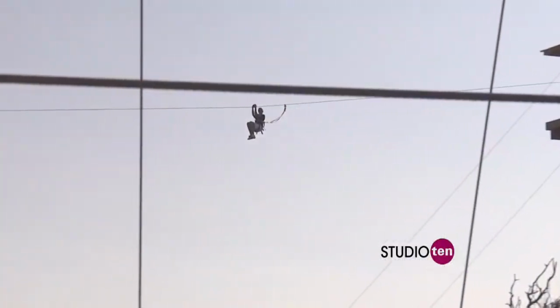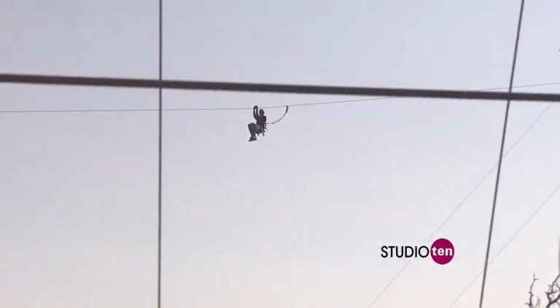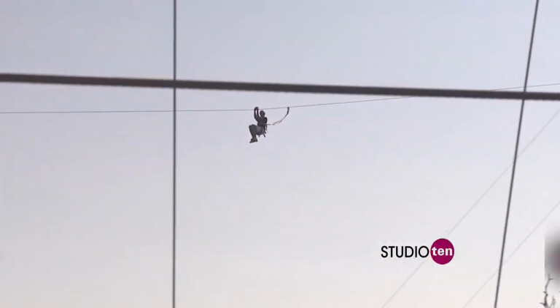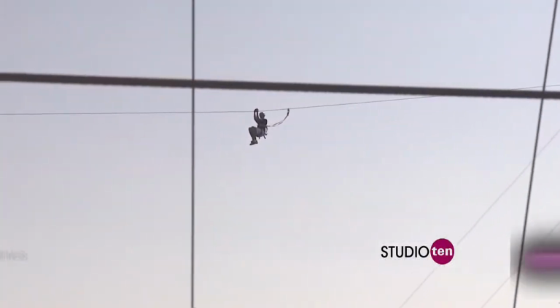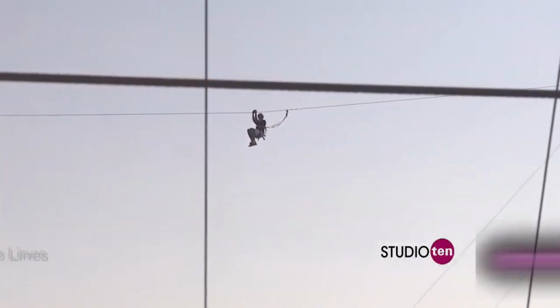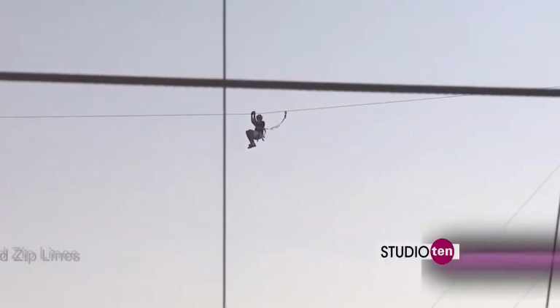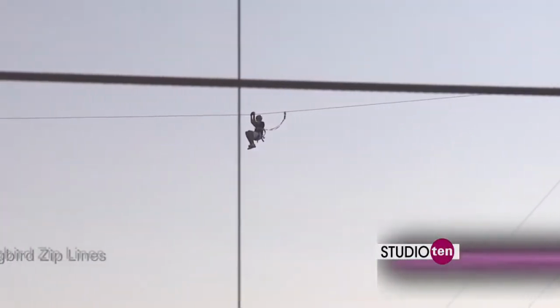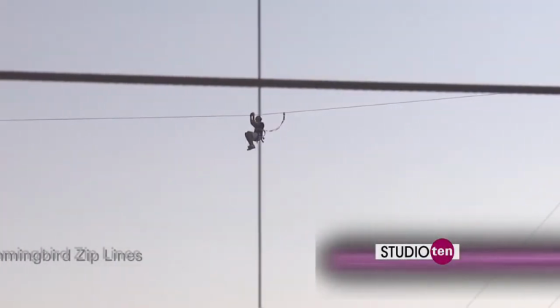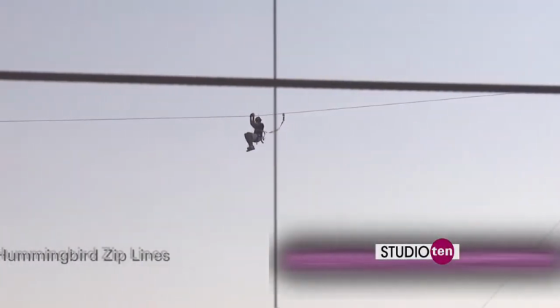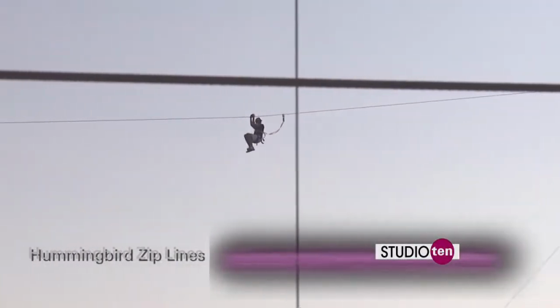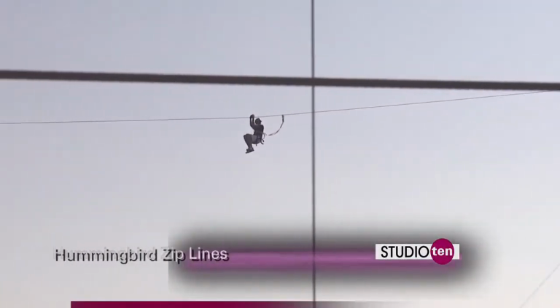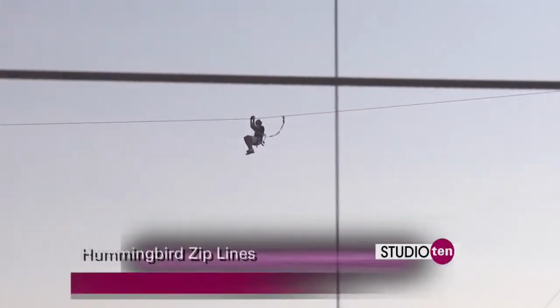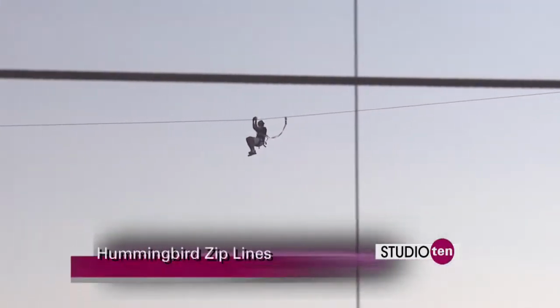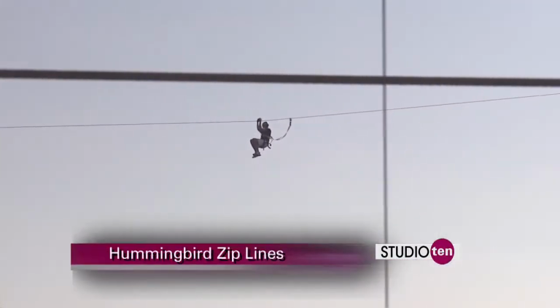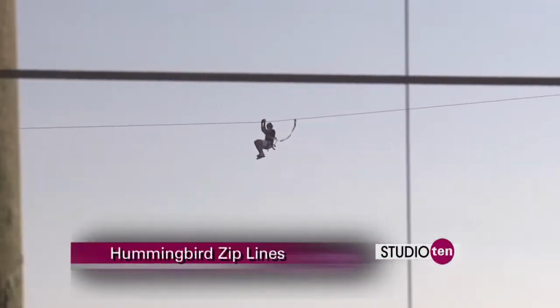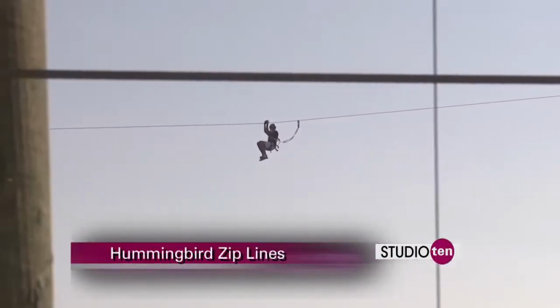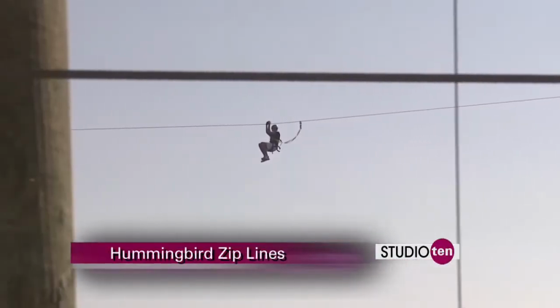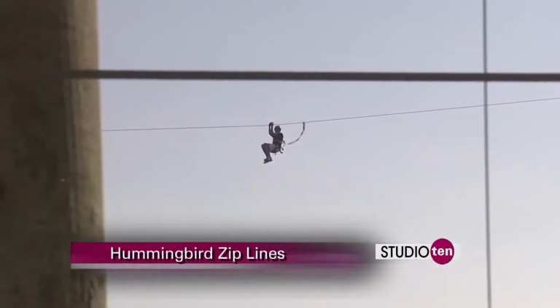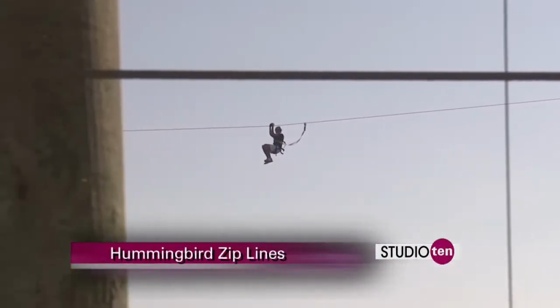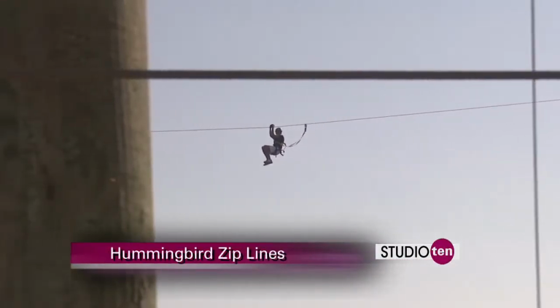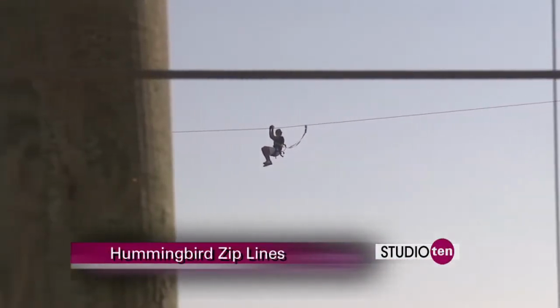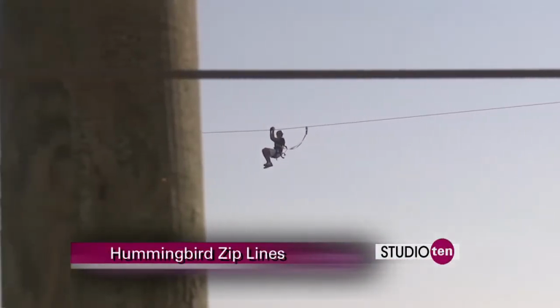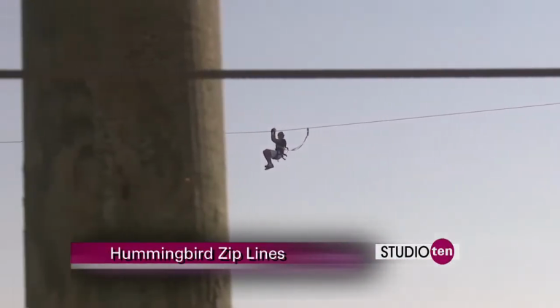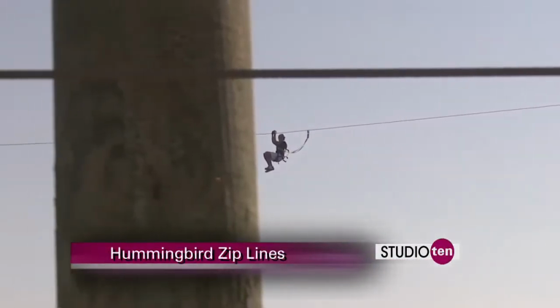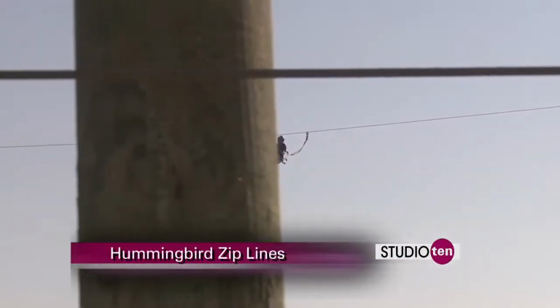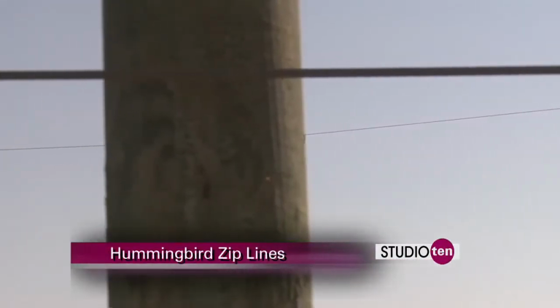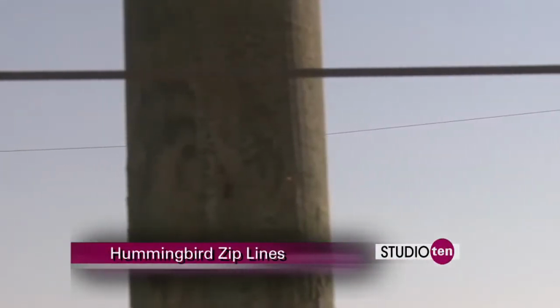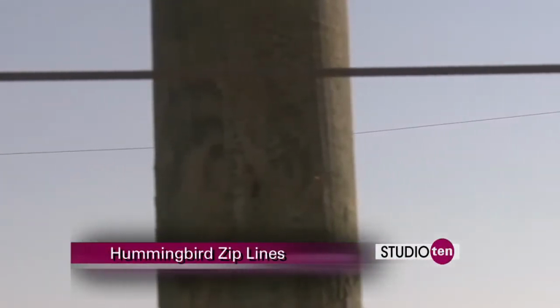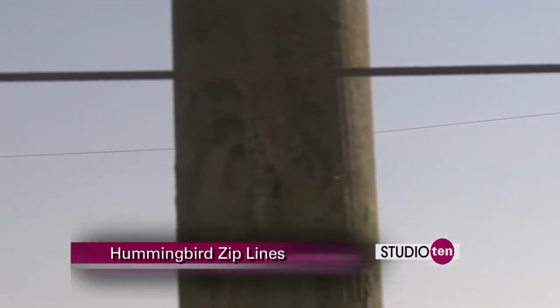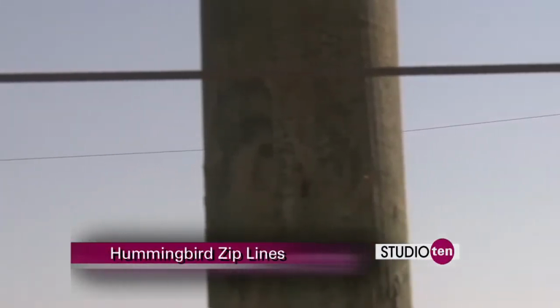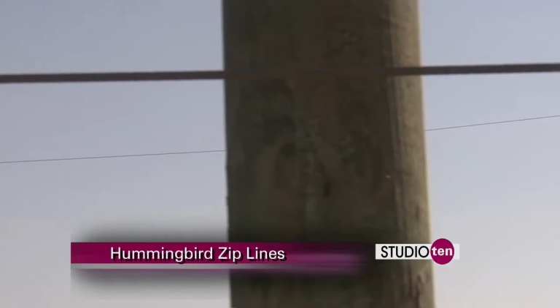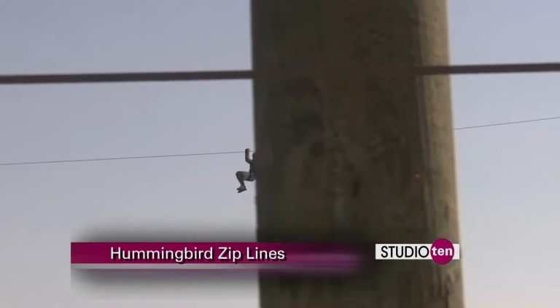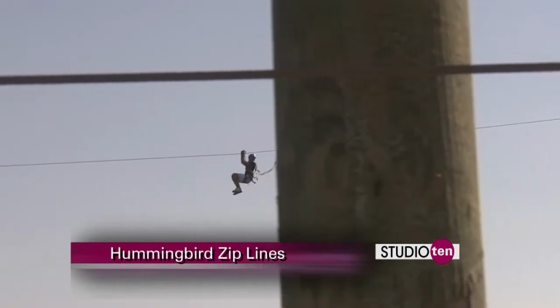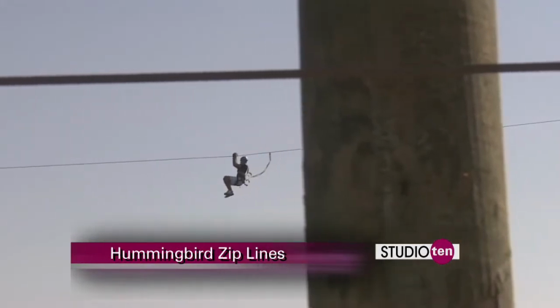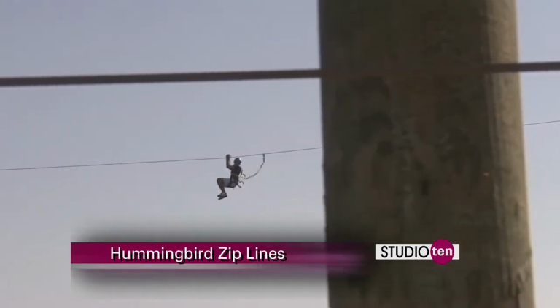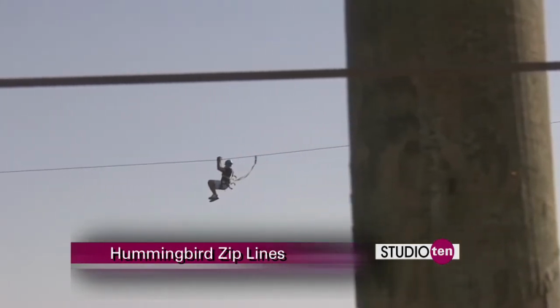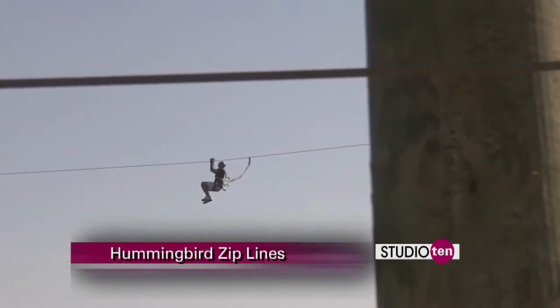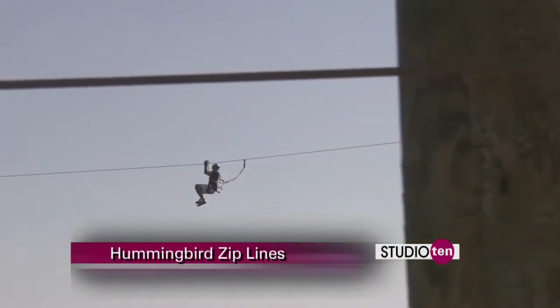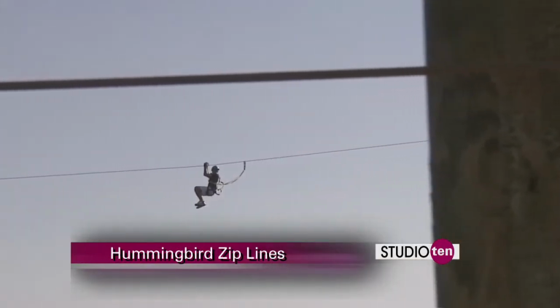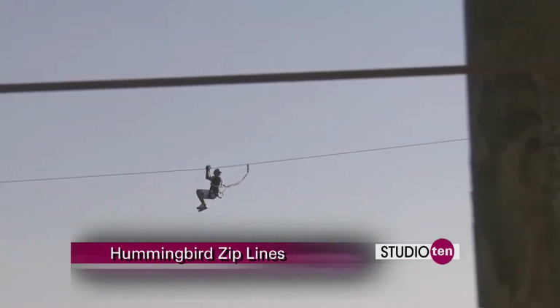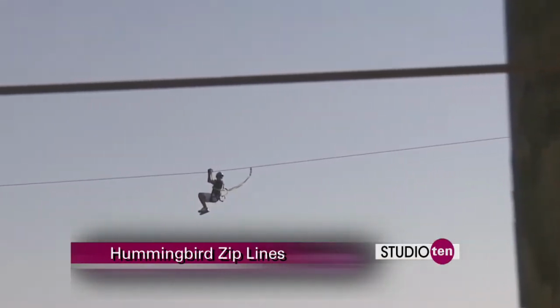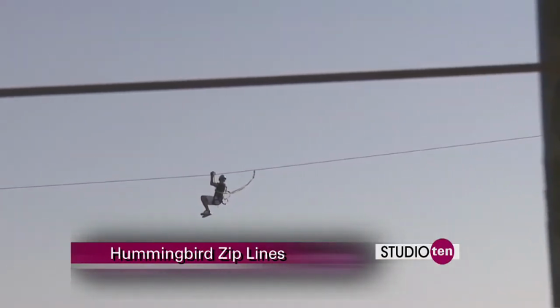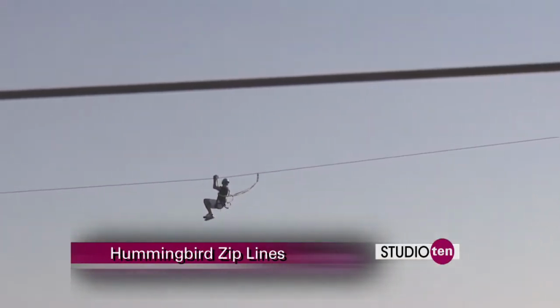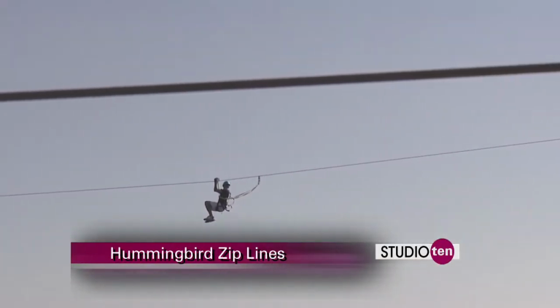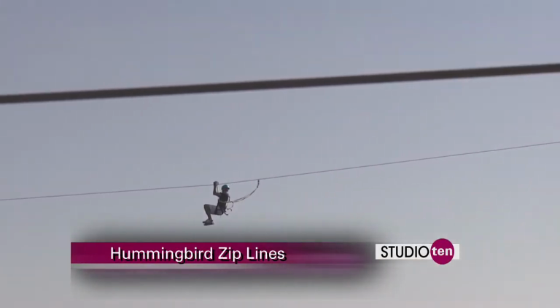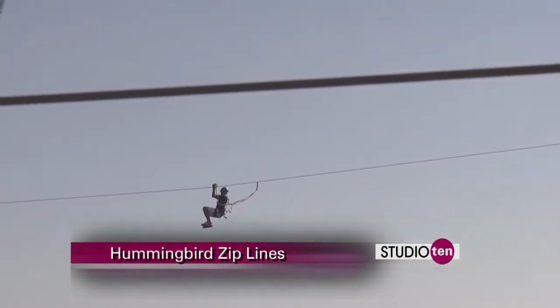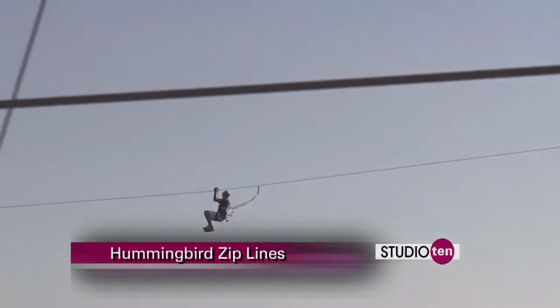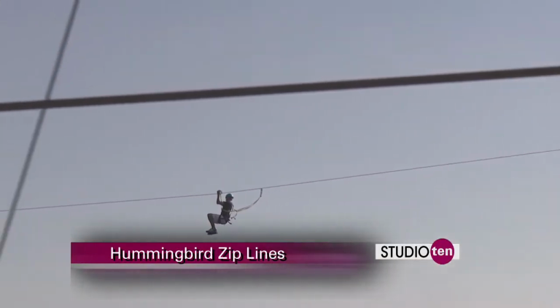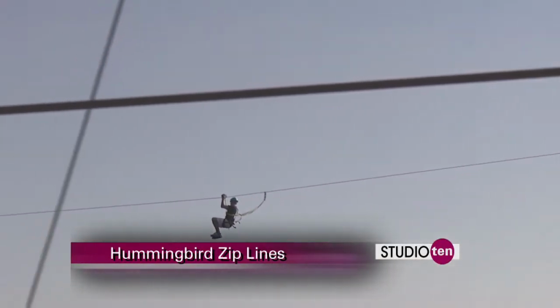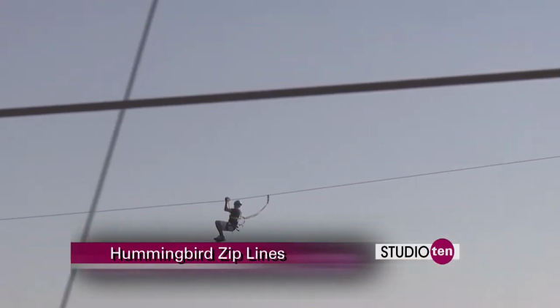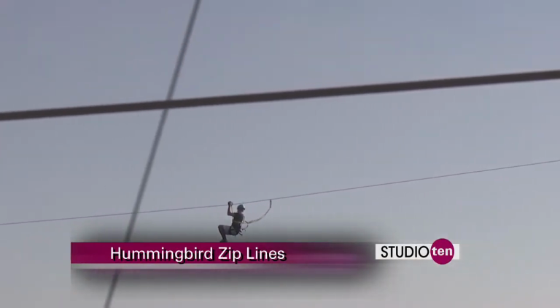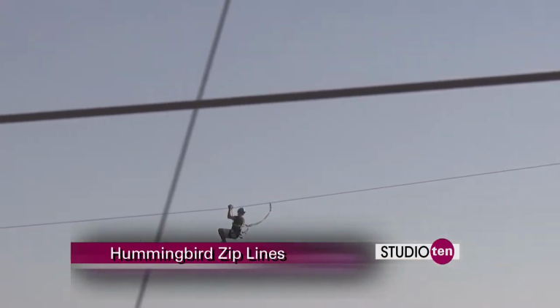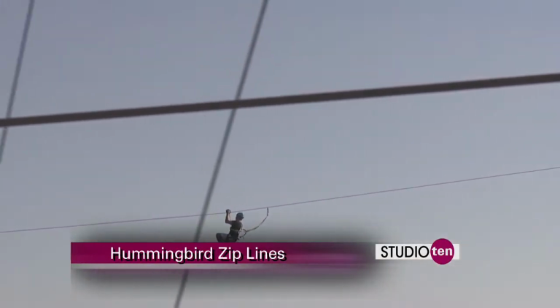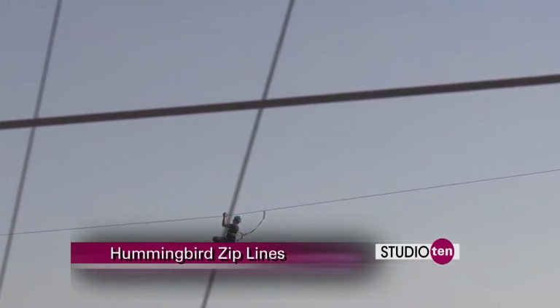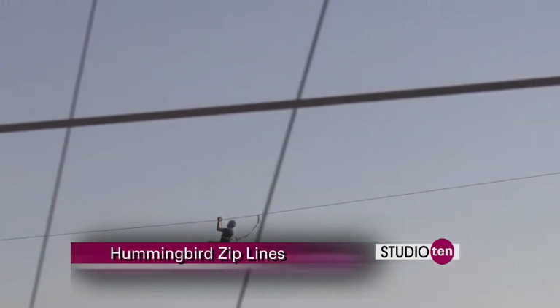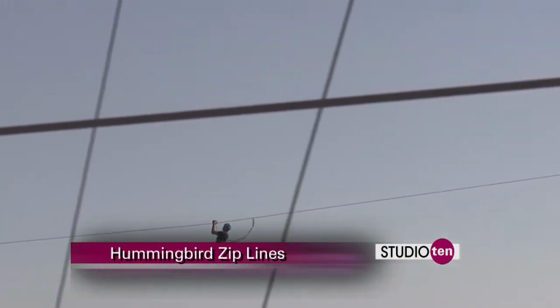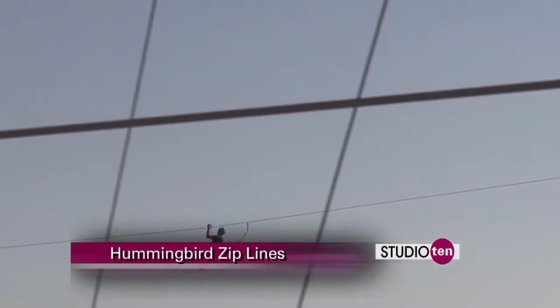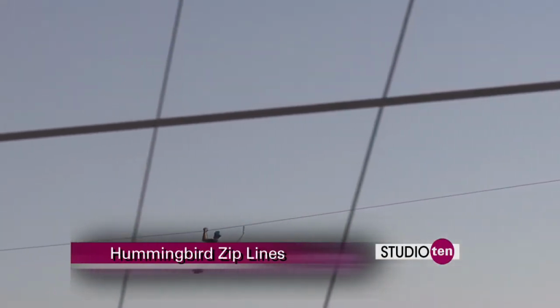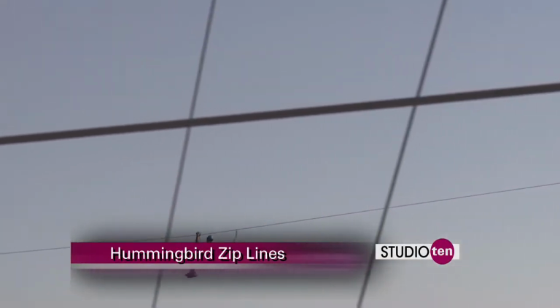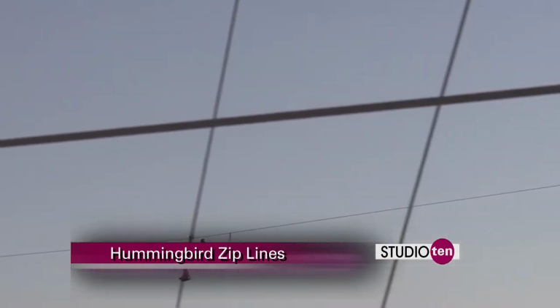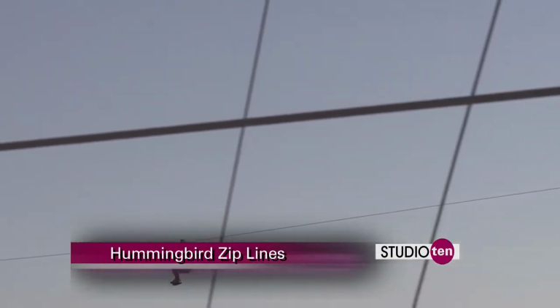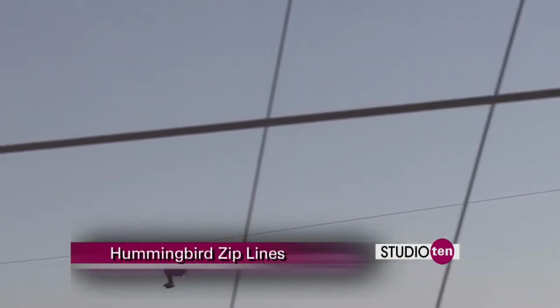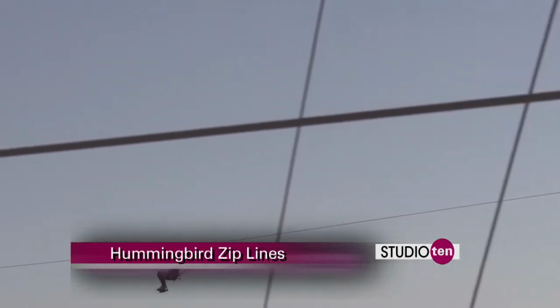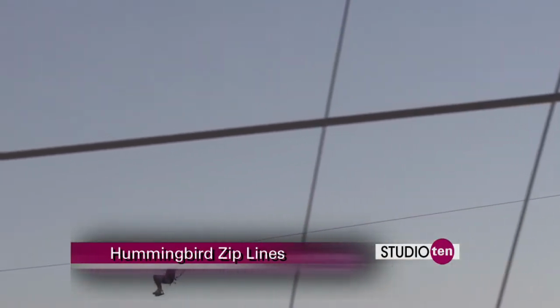Check it out — high above the Gulf Coast. Ziplining has come to Gulf Shores. The new Hummingbird Ziplines at Gulf State Park.